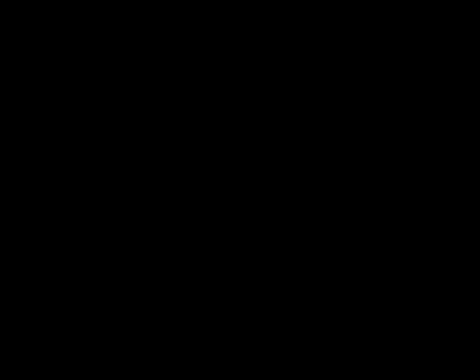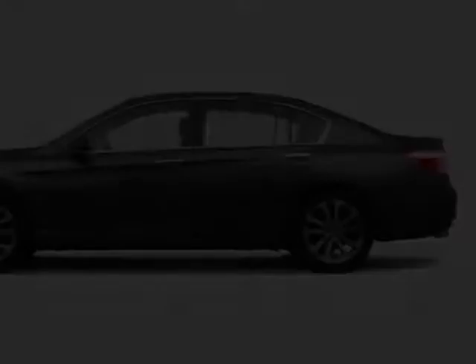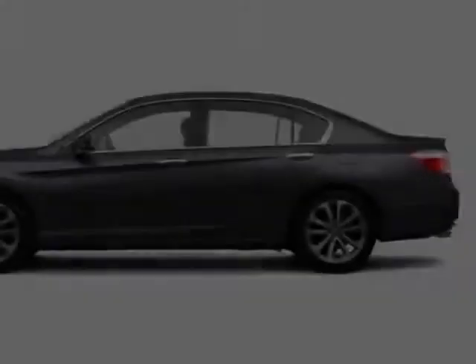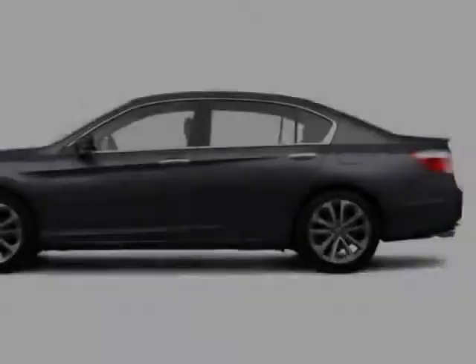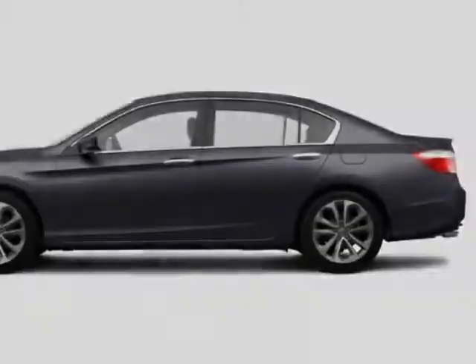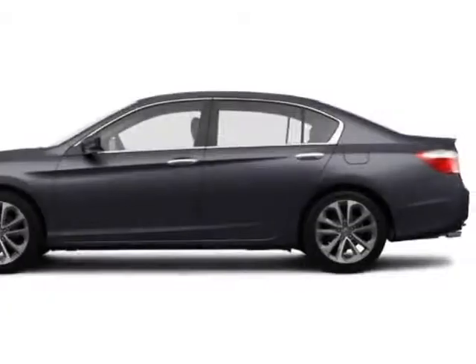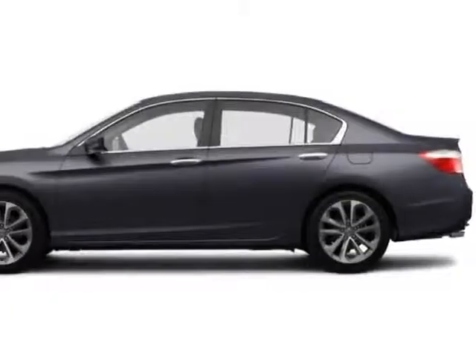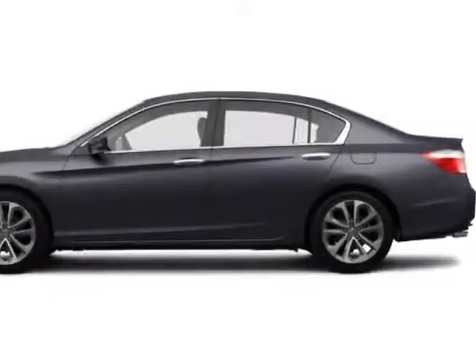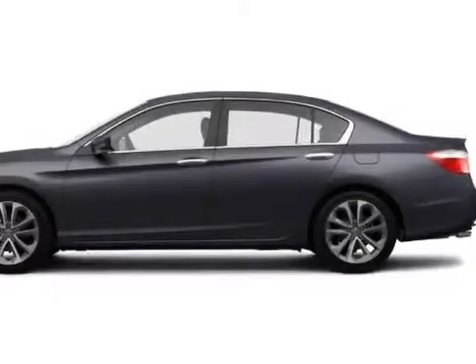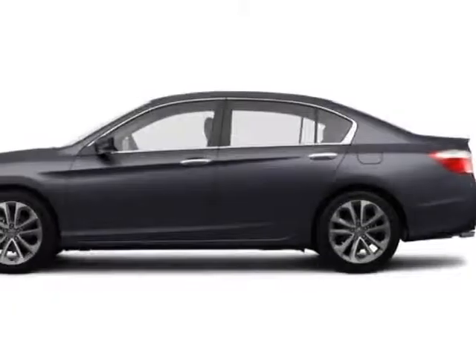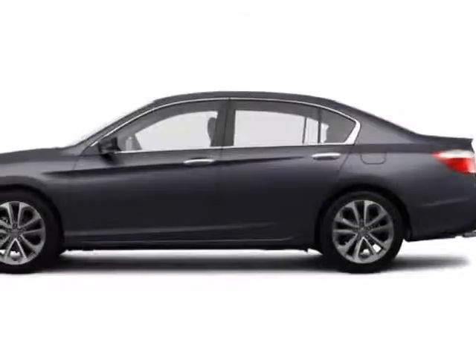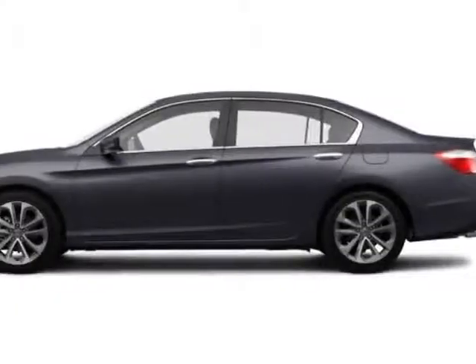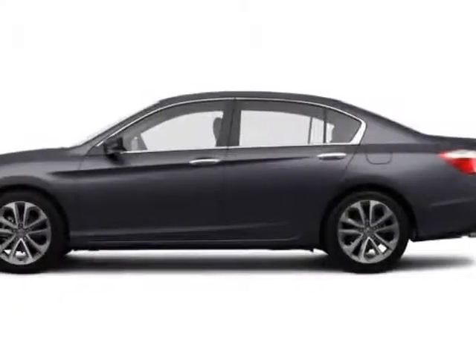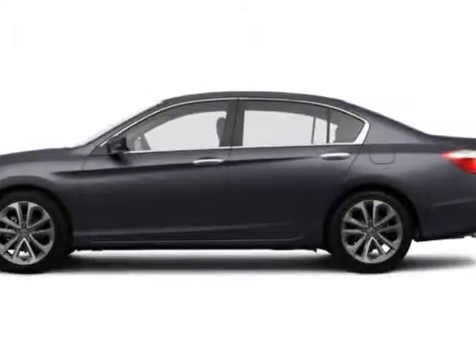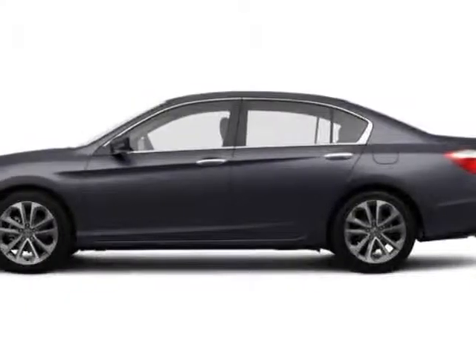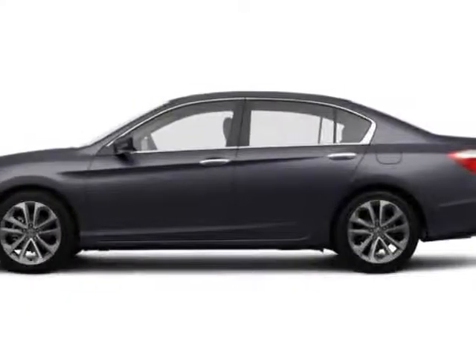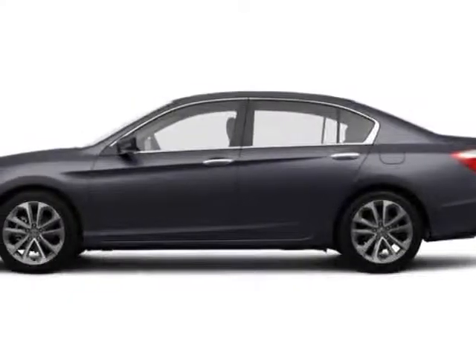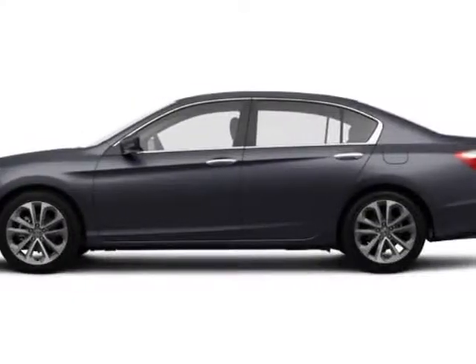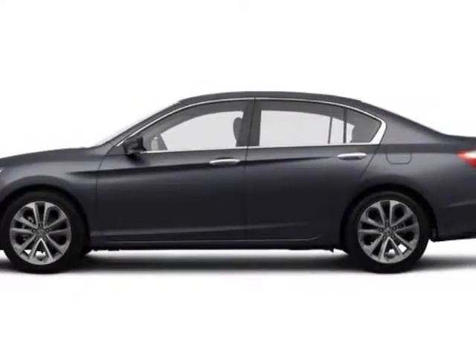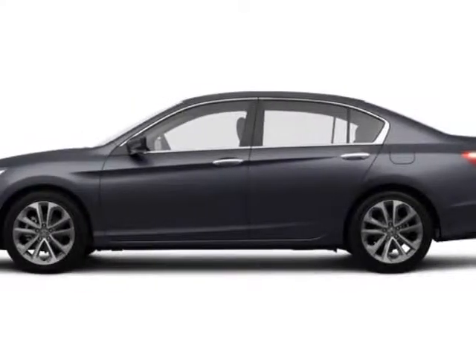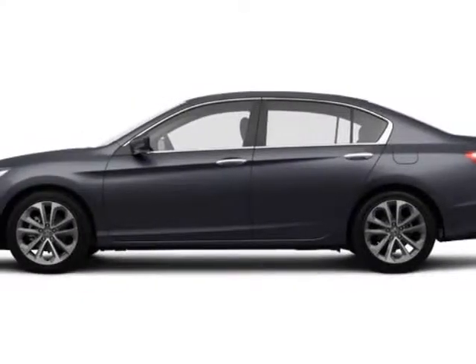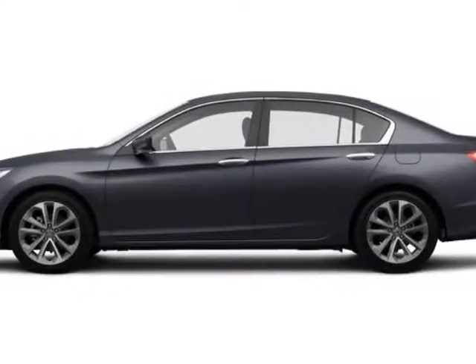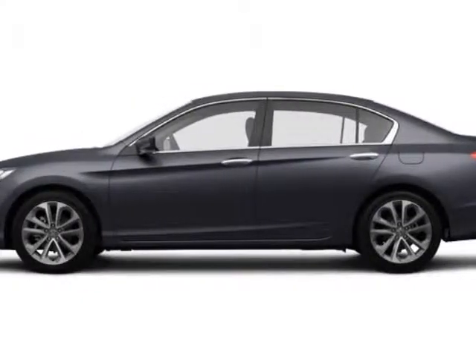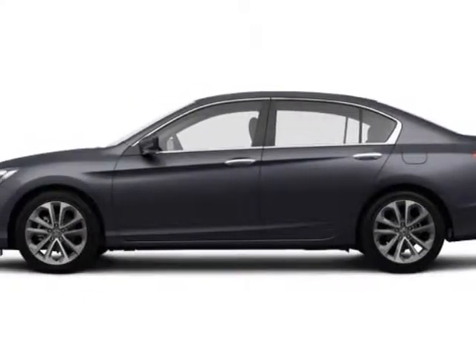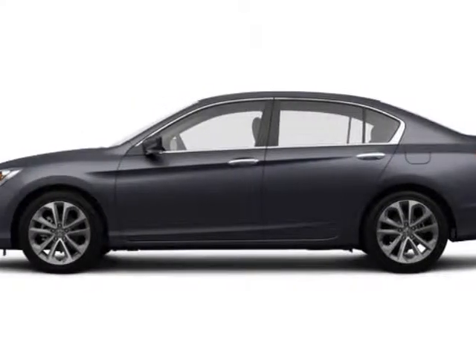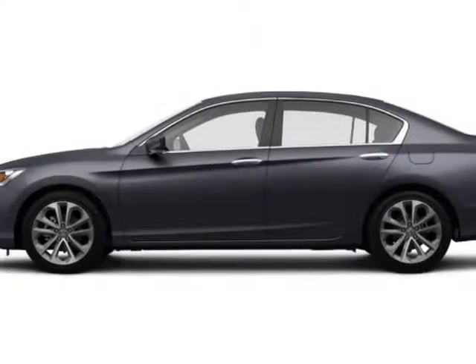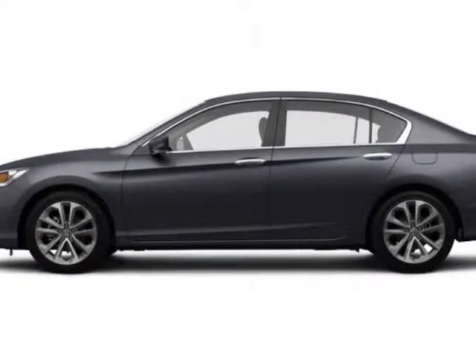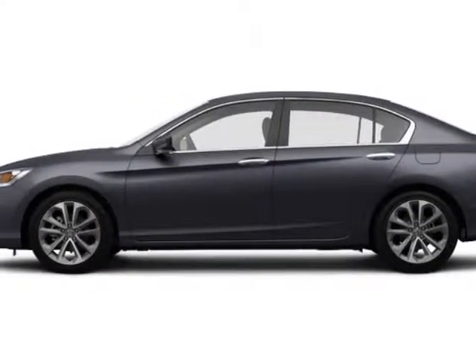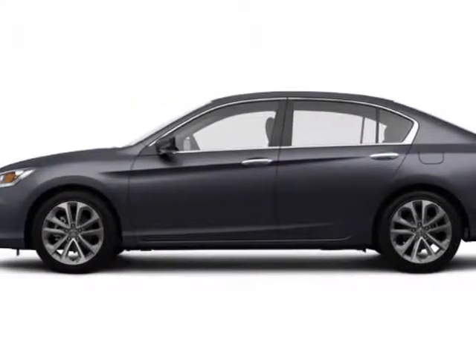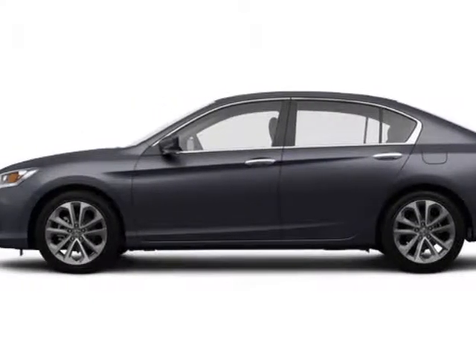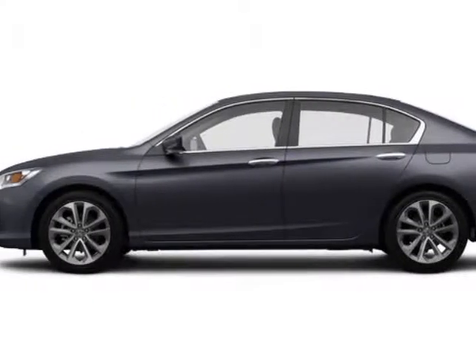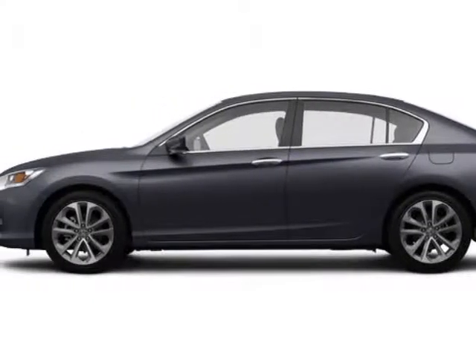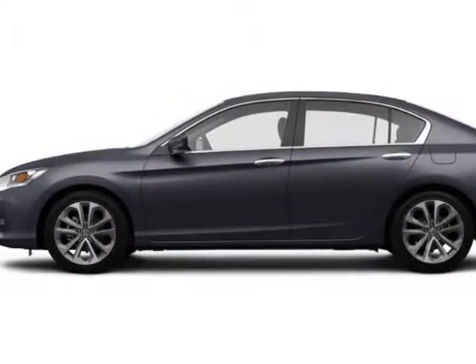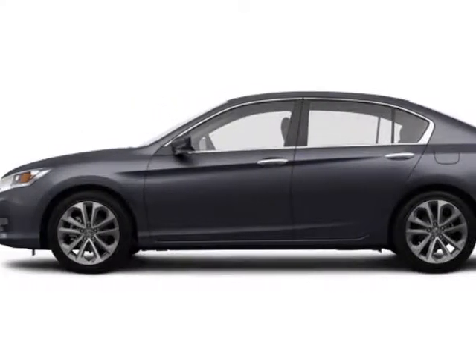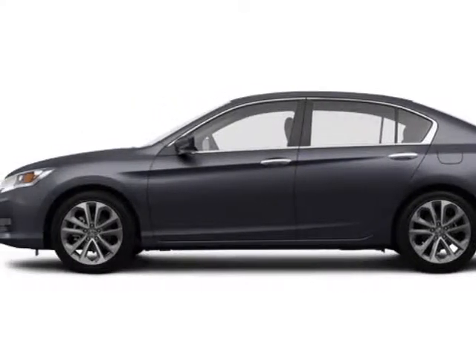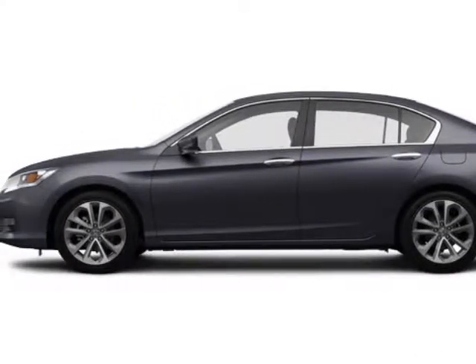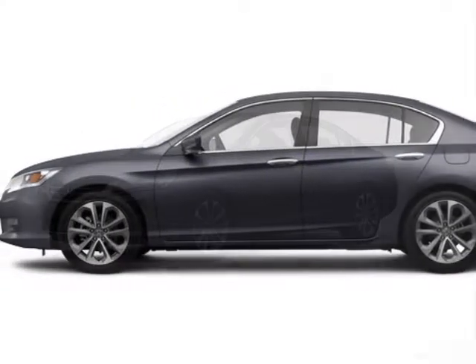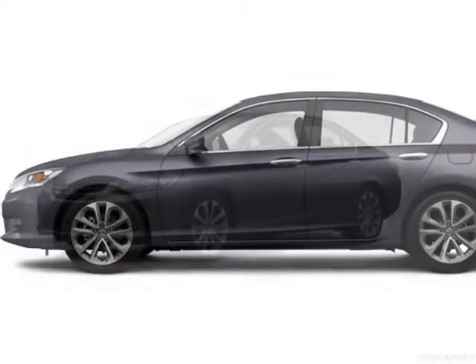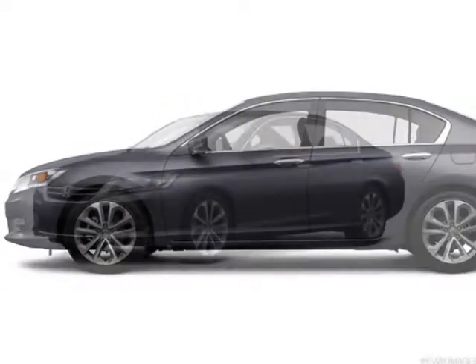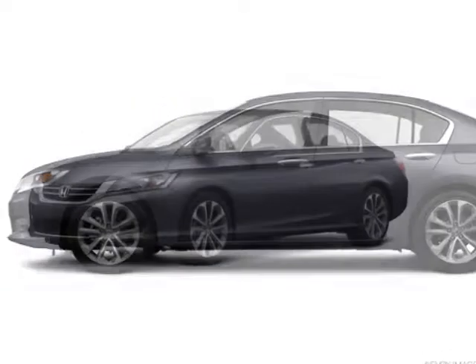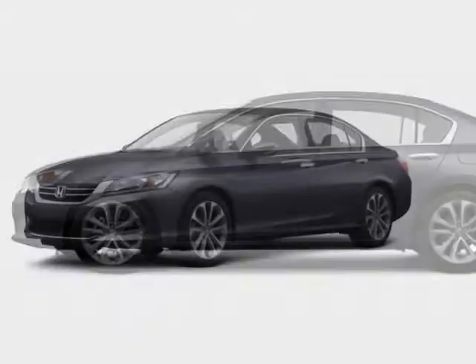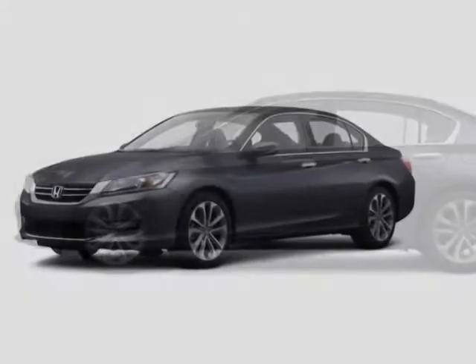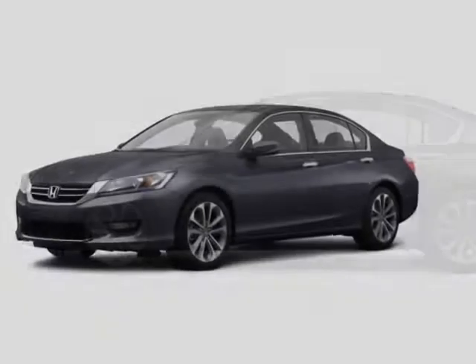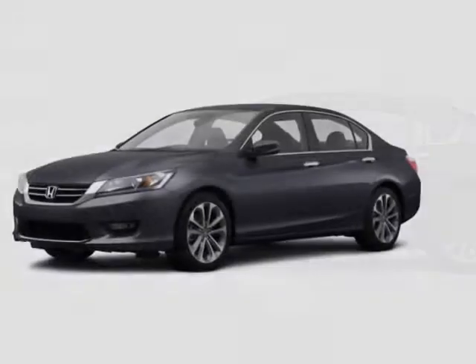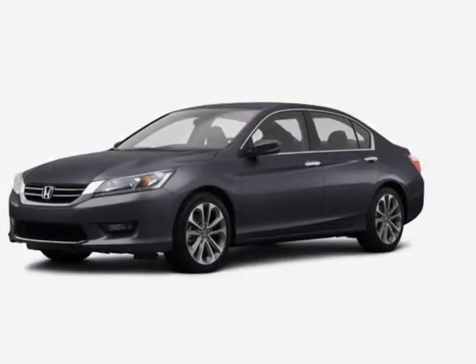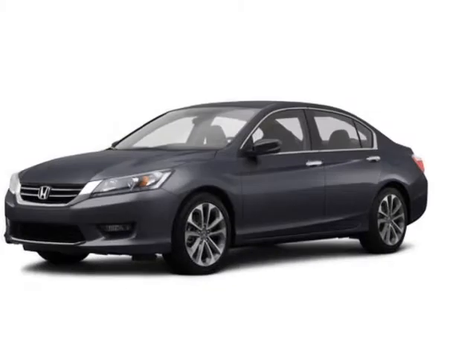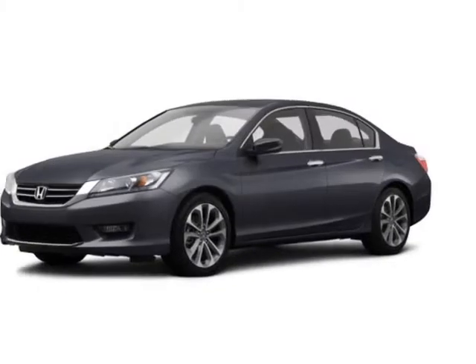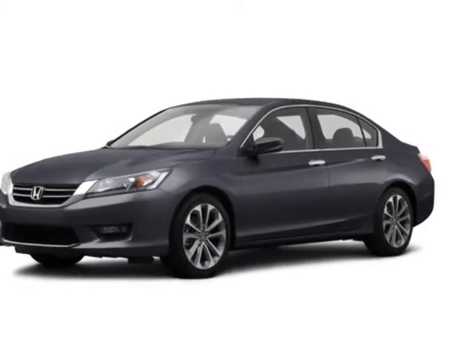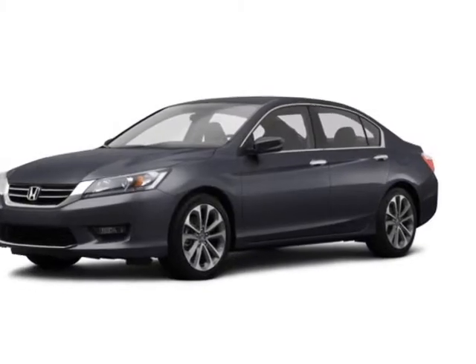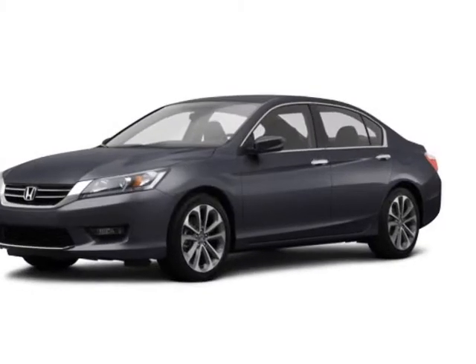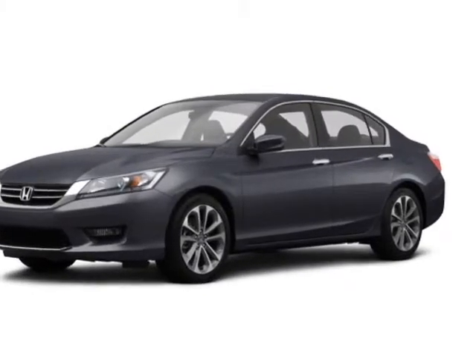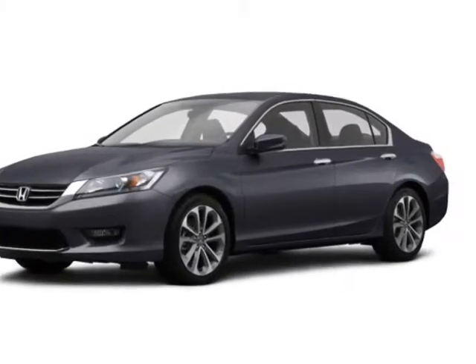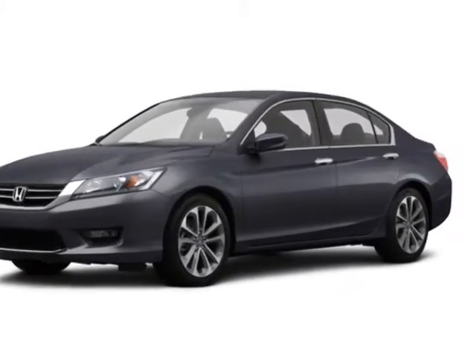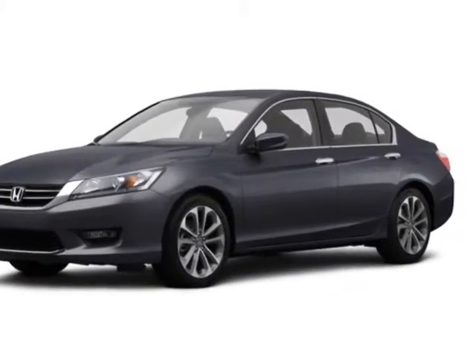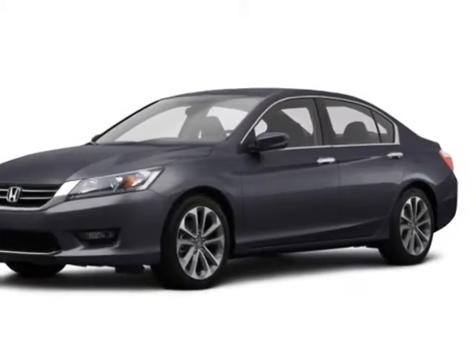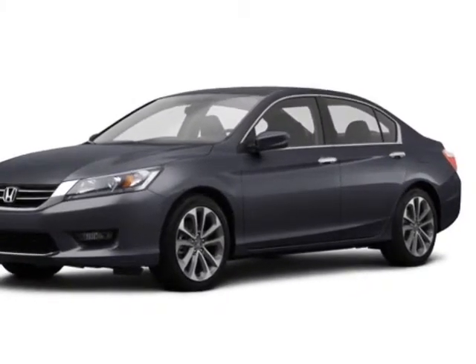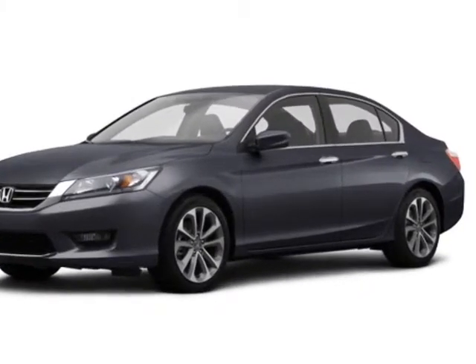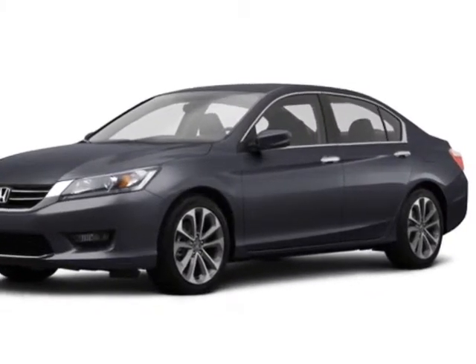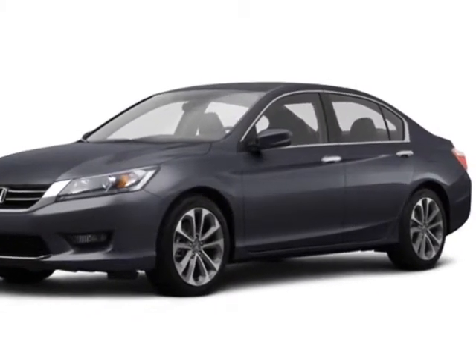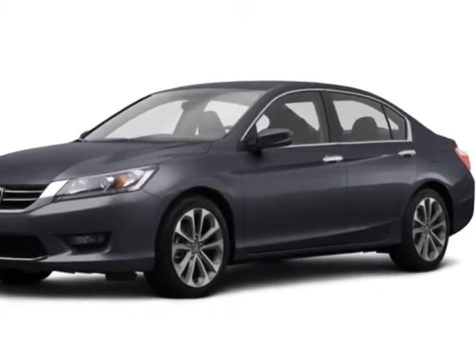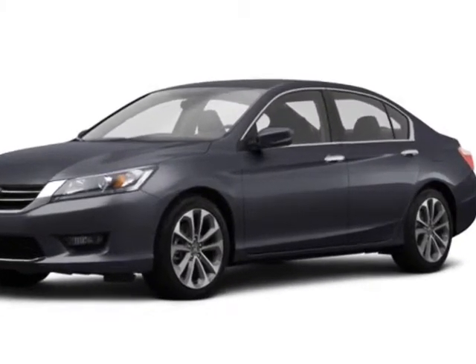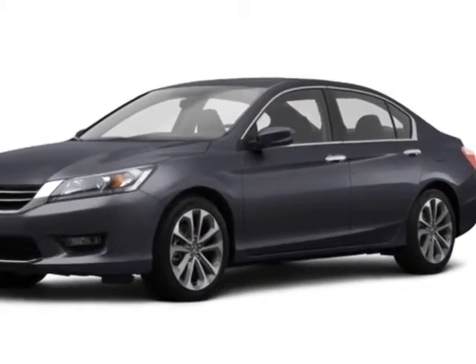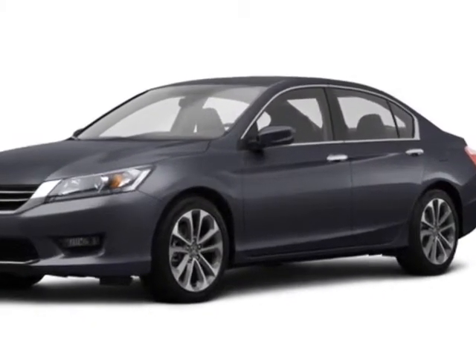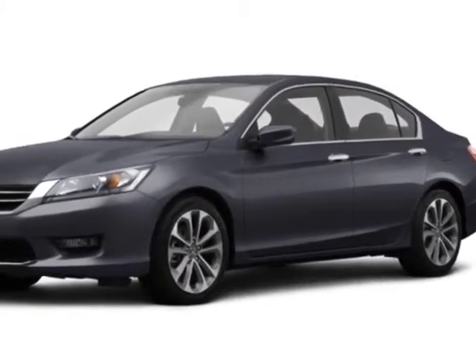Look at this new 2015 Honda Accord sedan. For your protection, this vehicle has a full factory warranty.